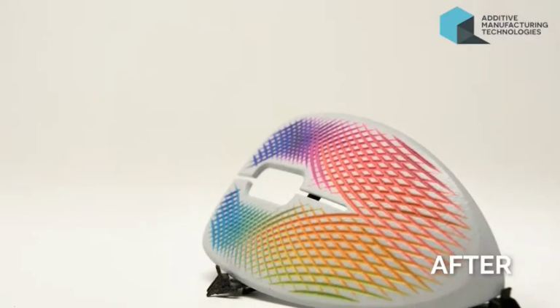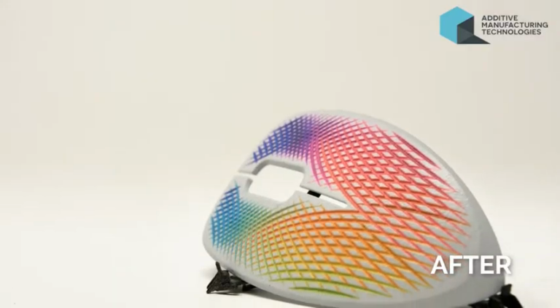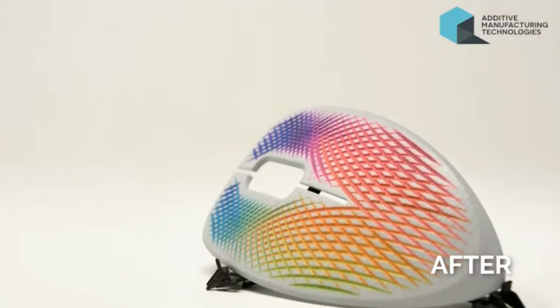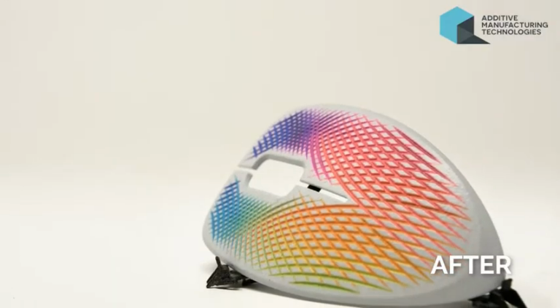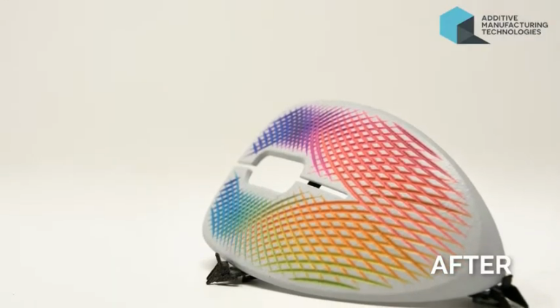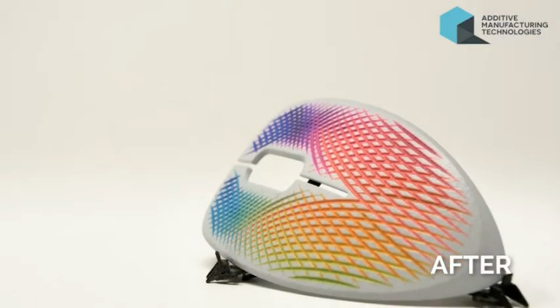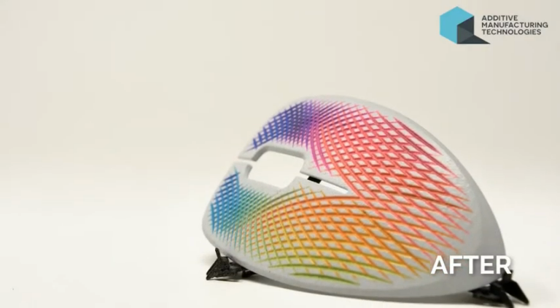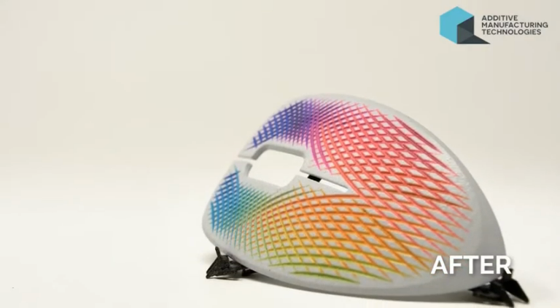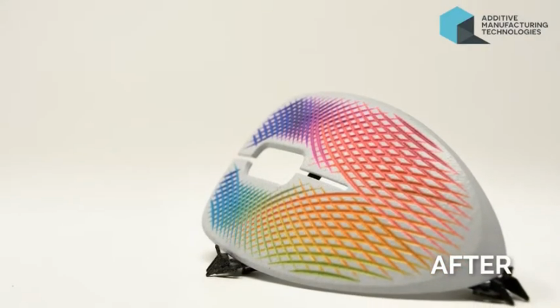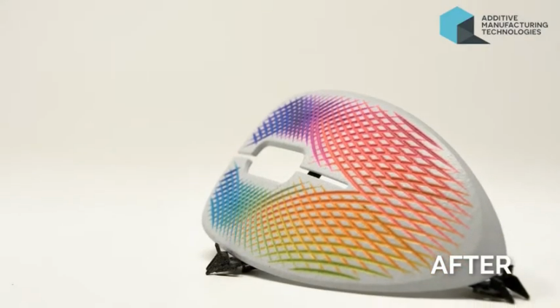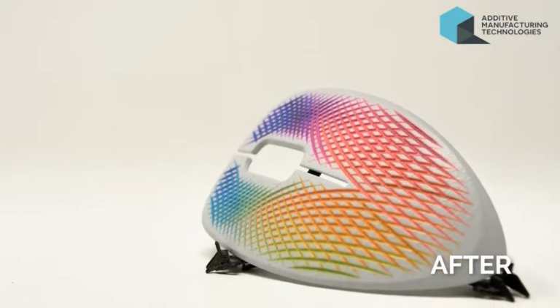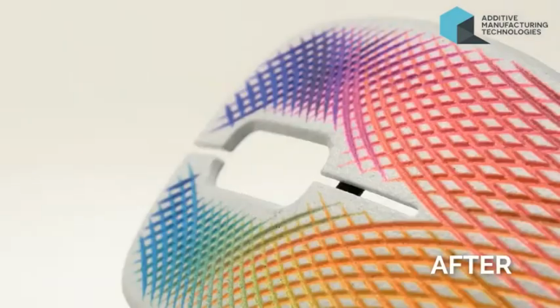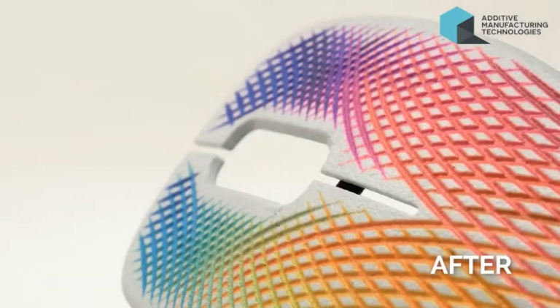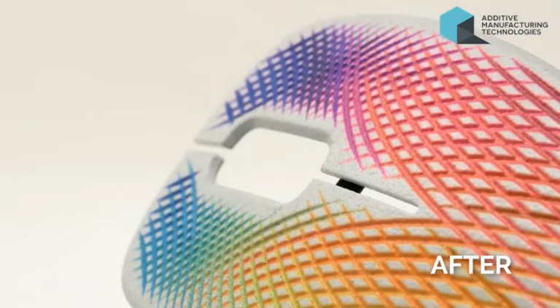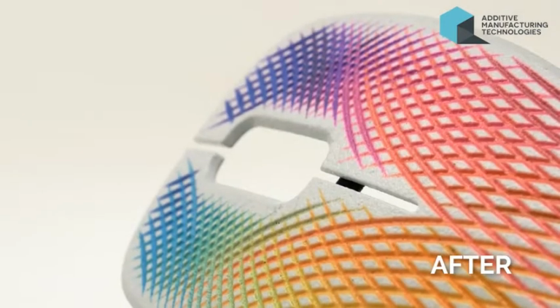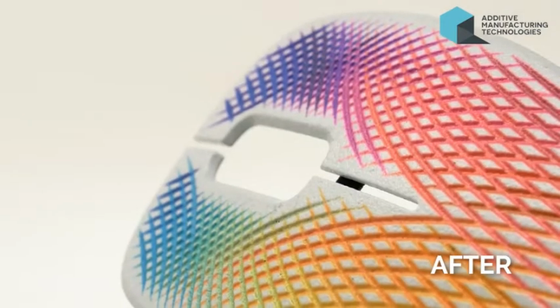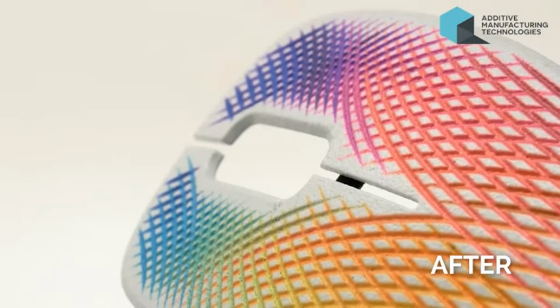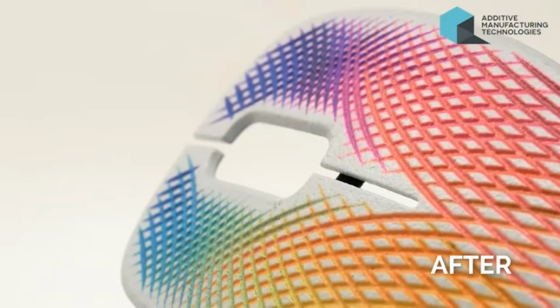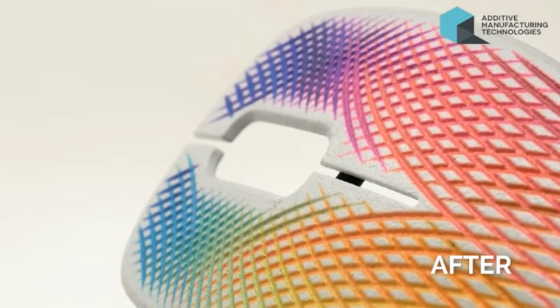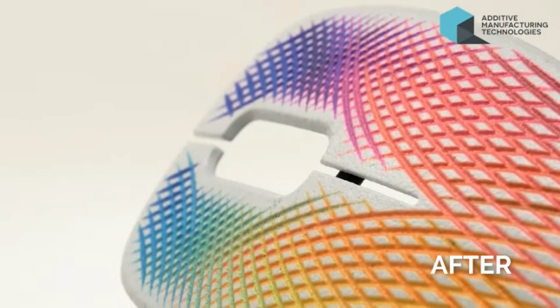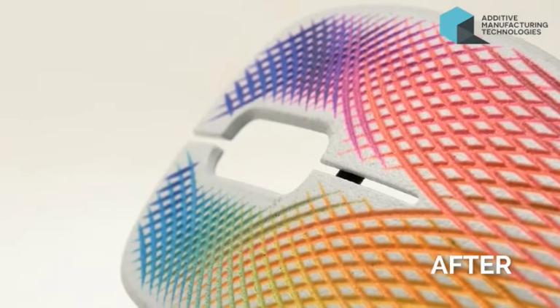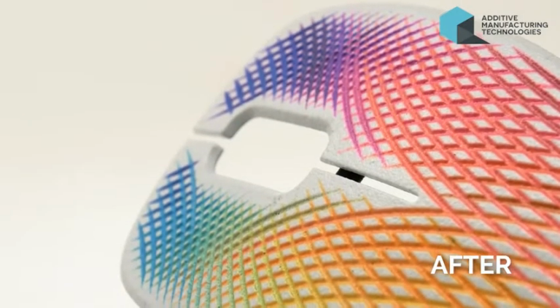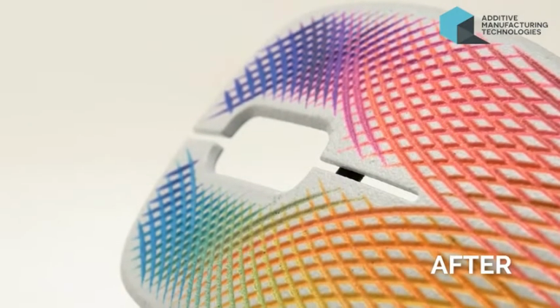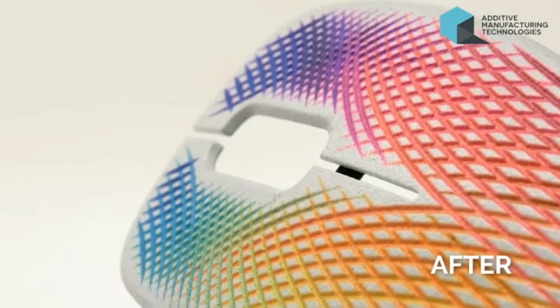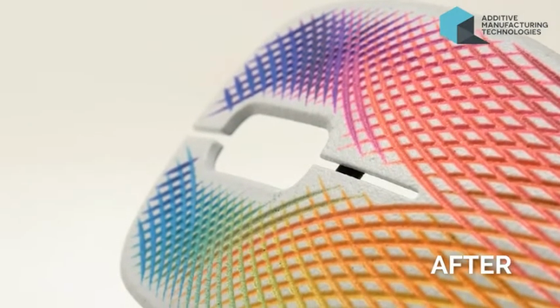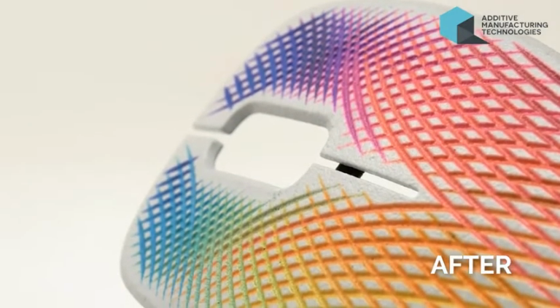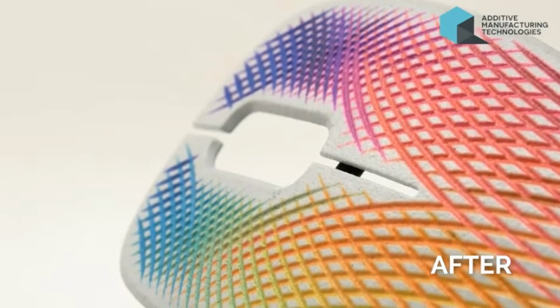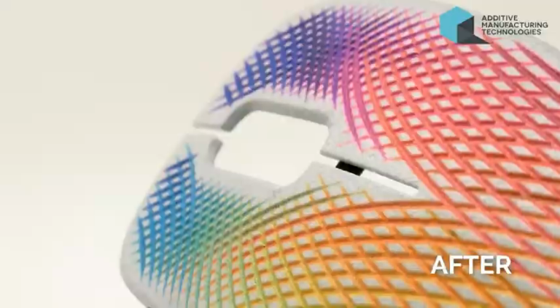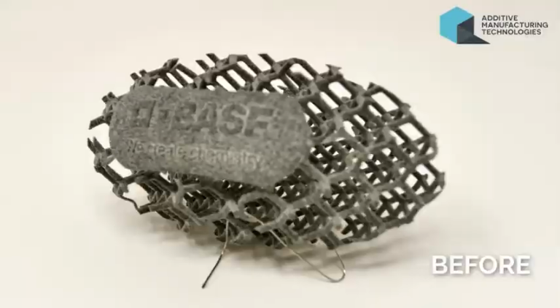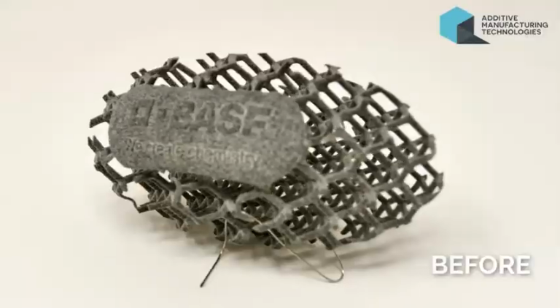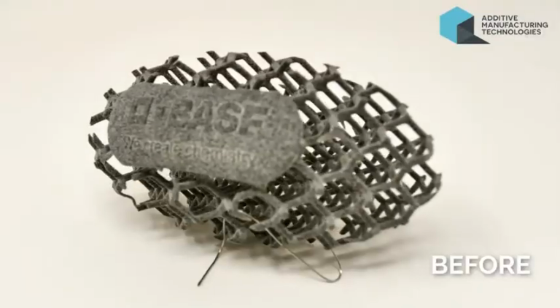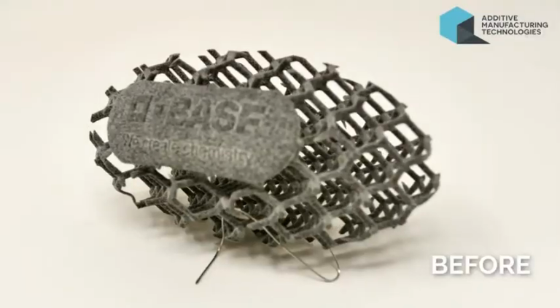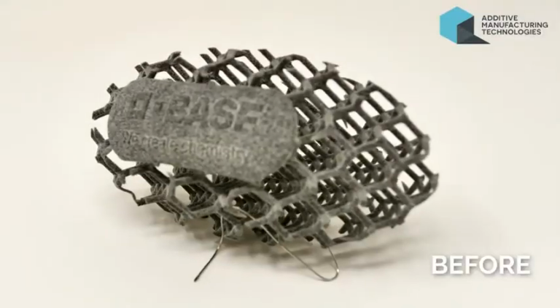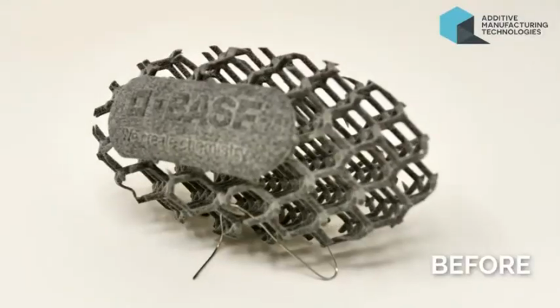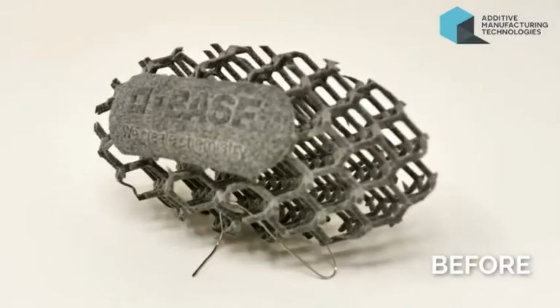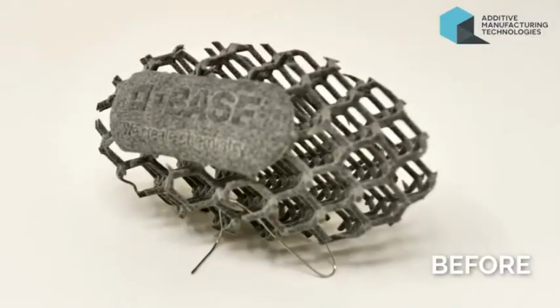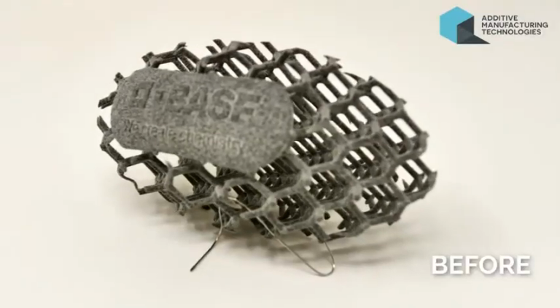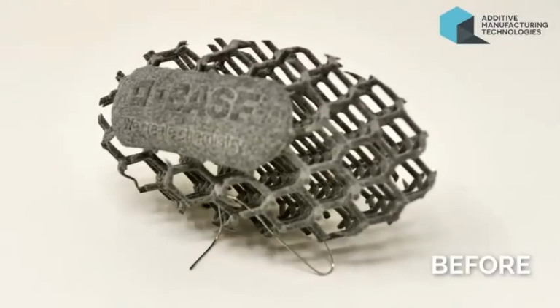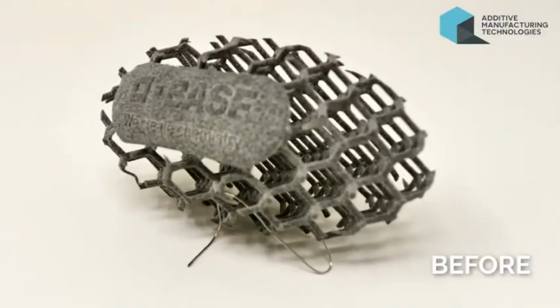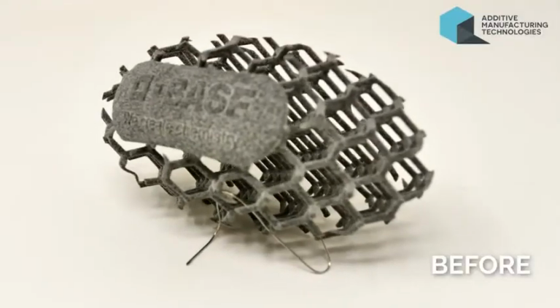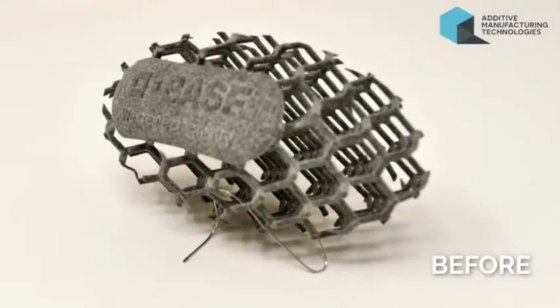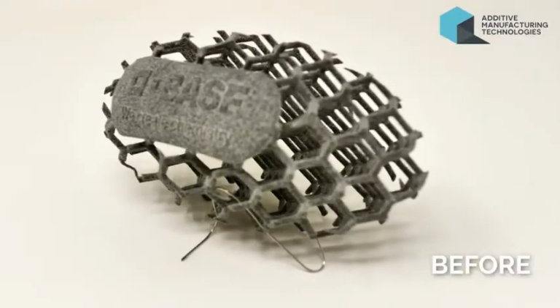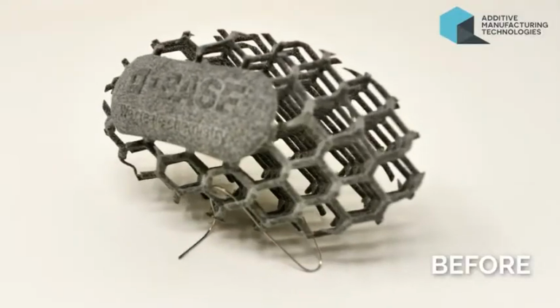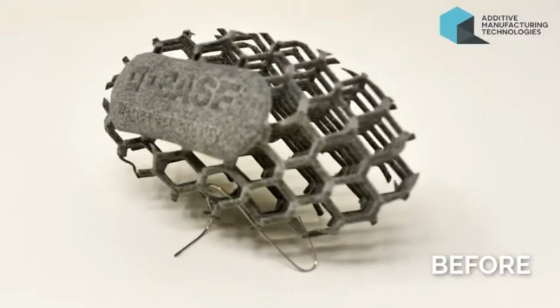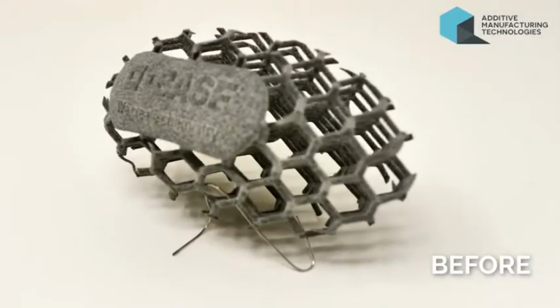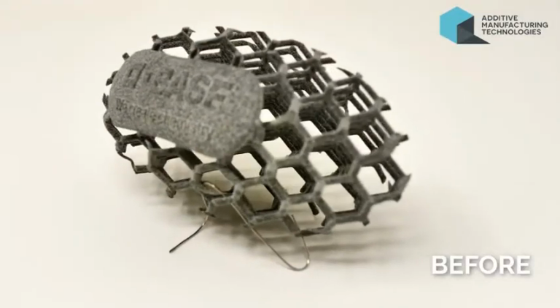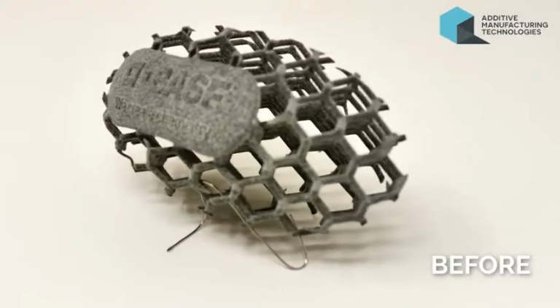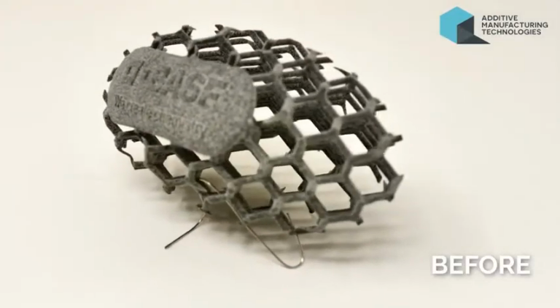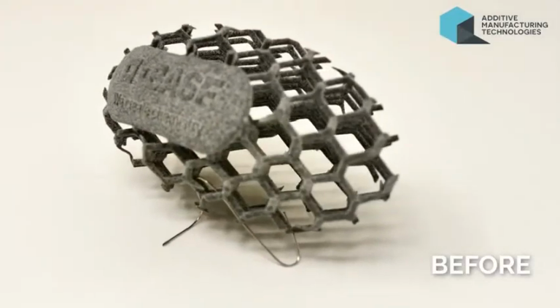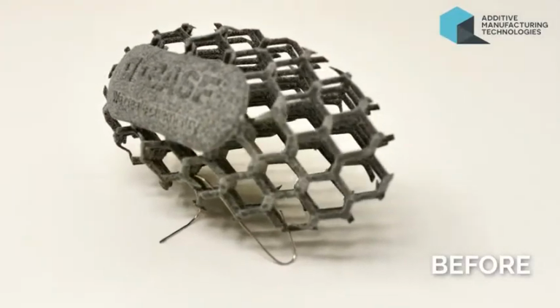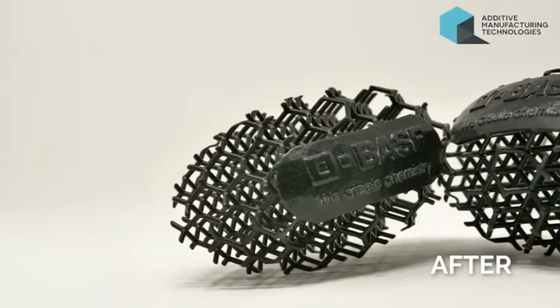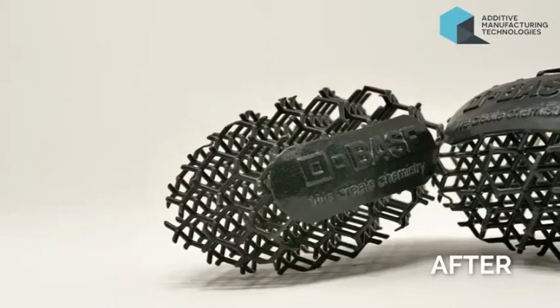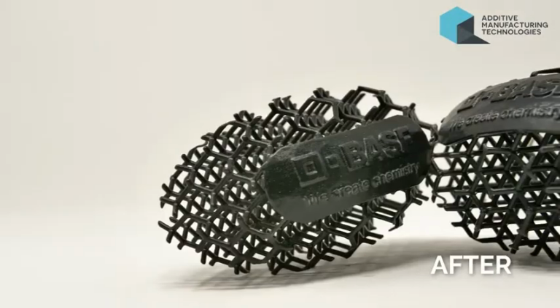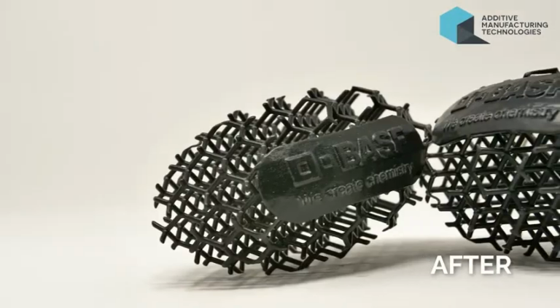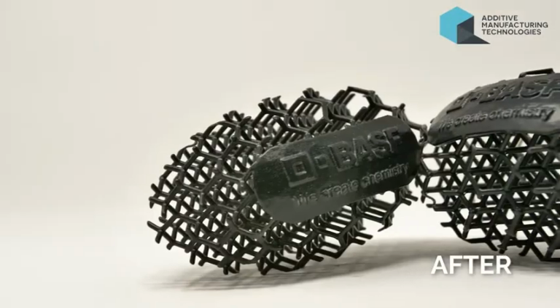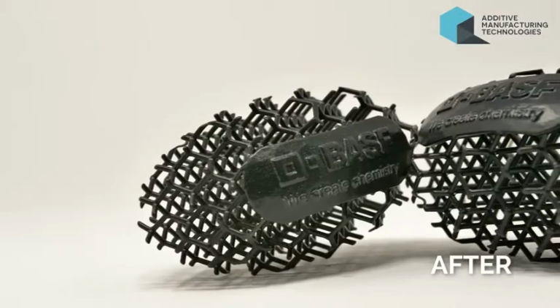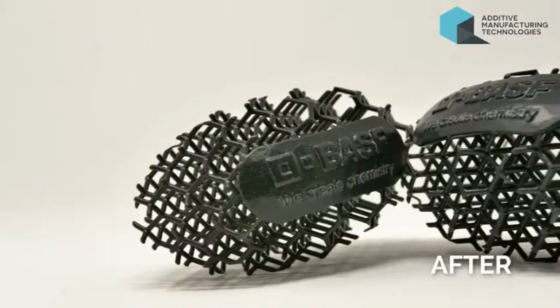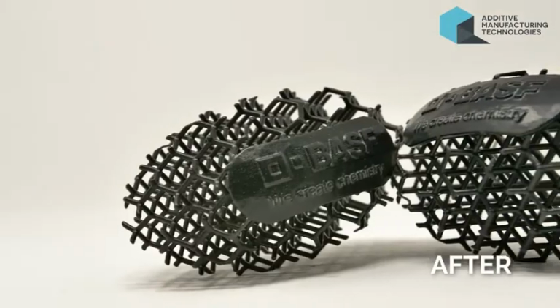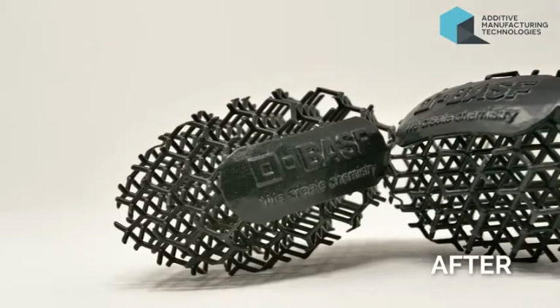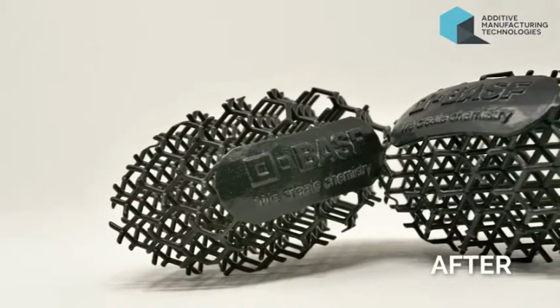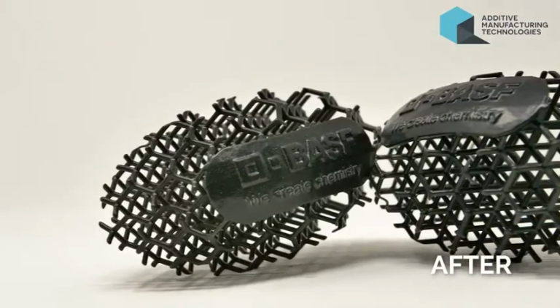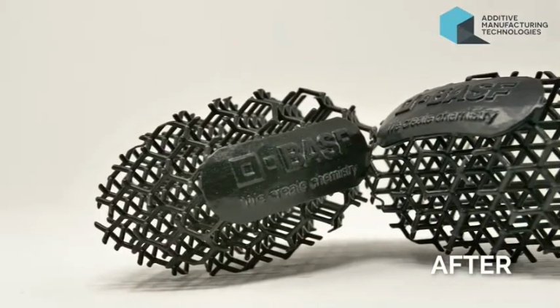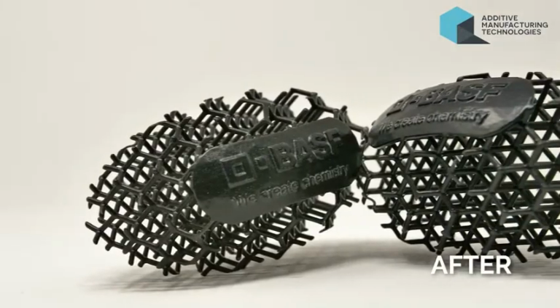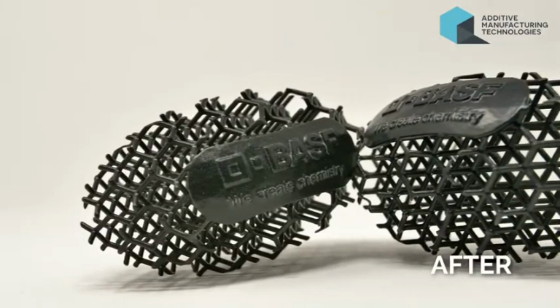So this includes TPE, TPU, PA11, PA12 — a wide range of materials it's suitable for.